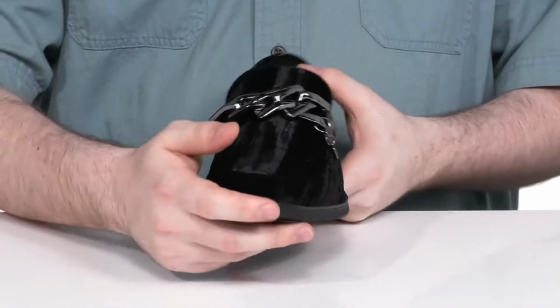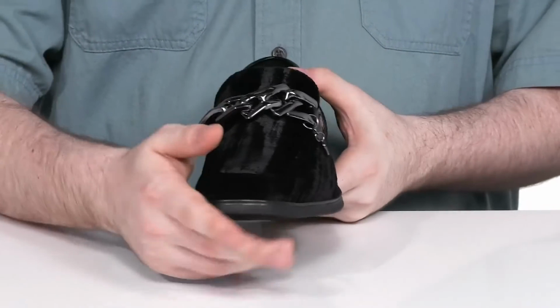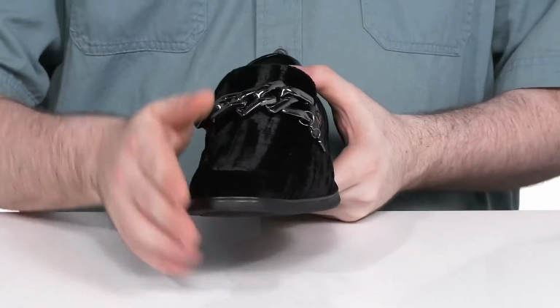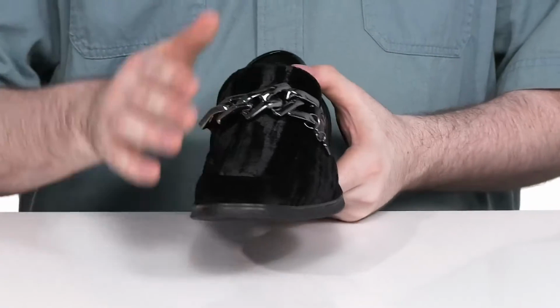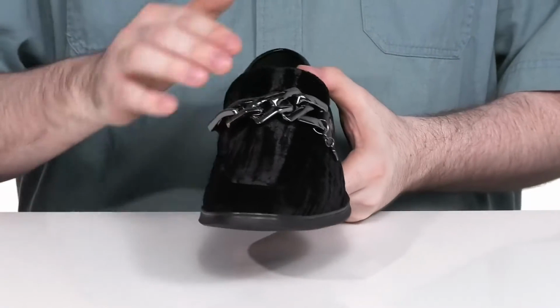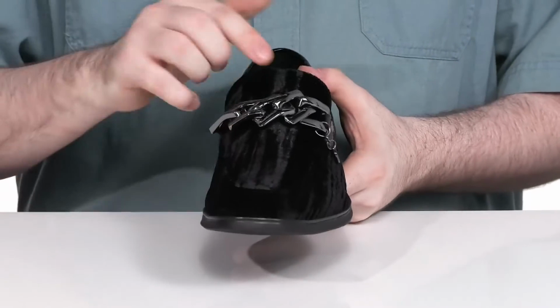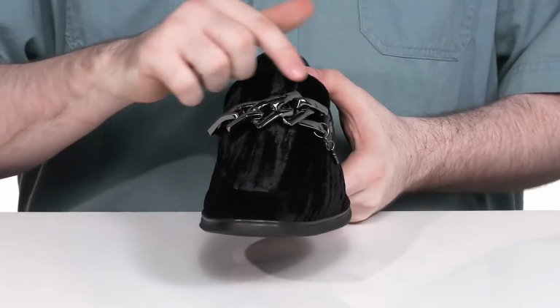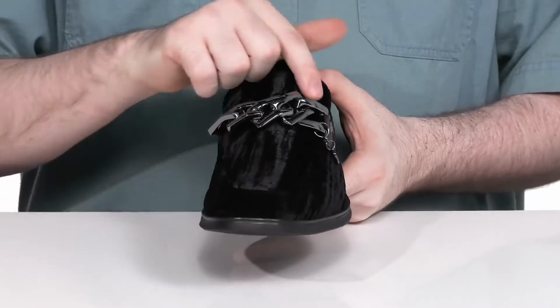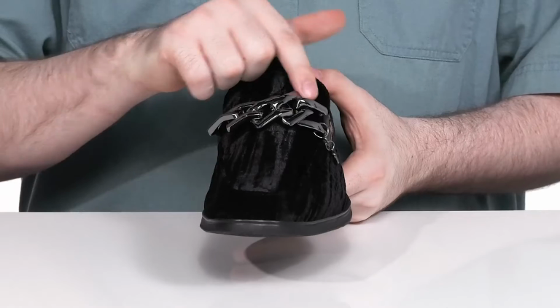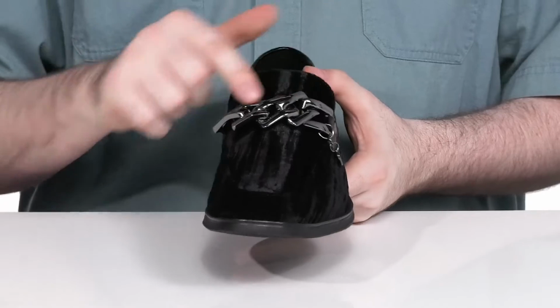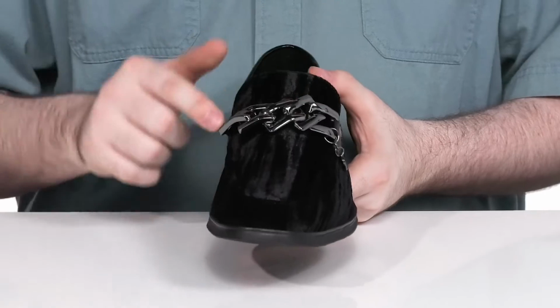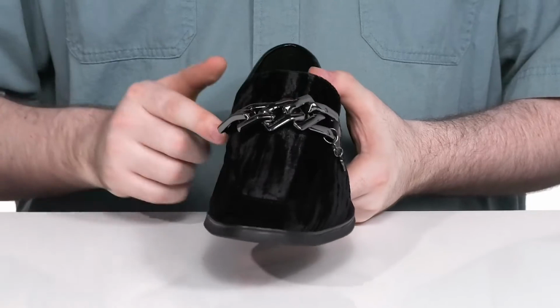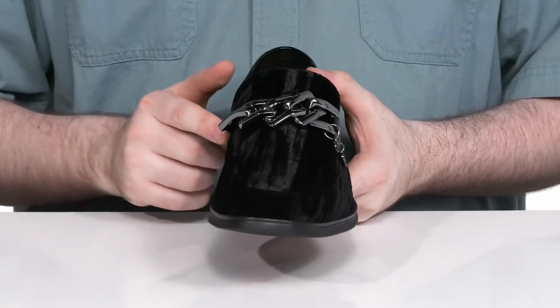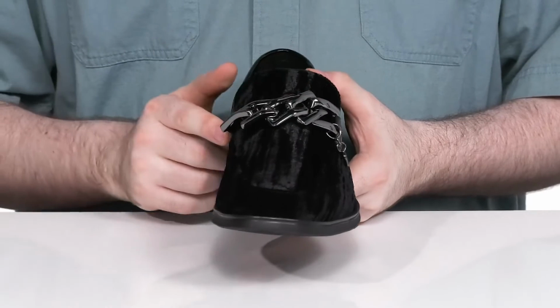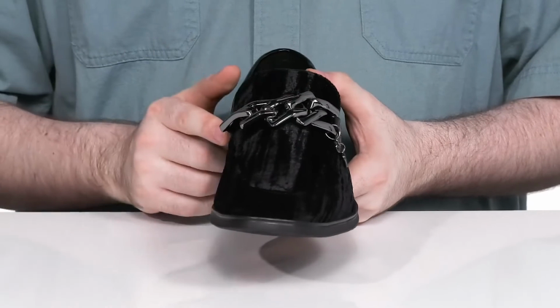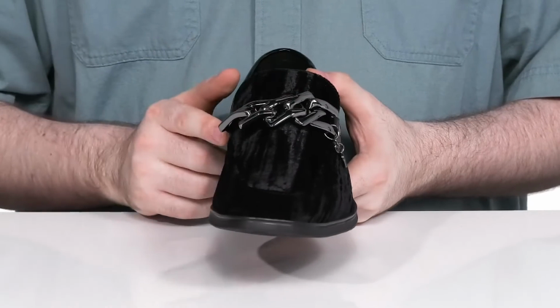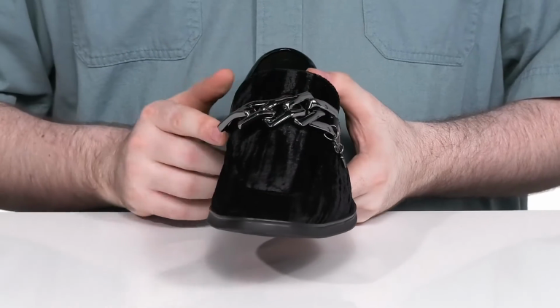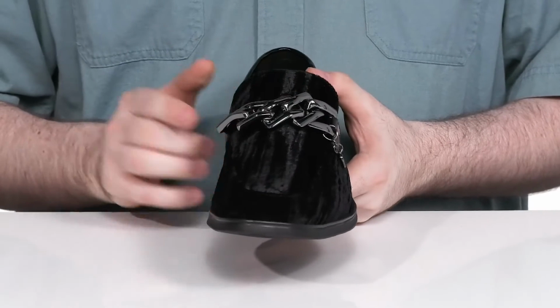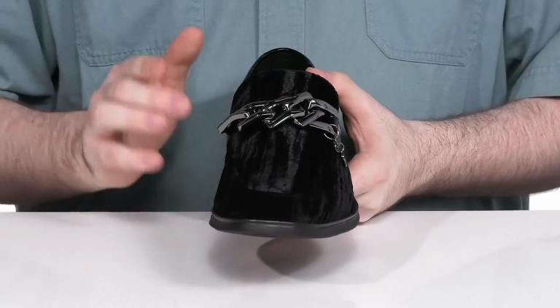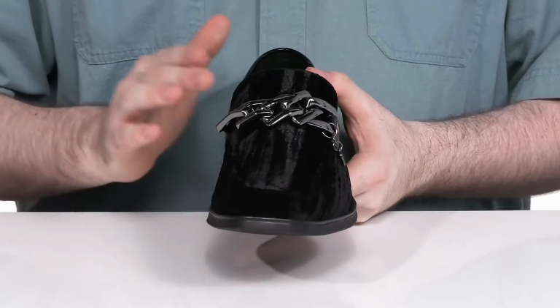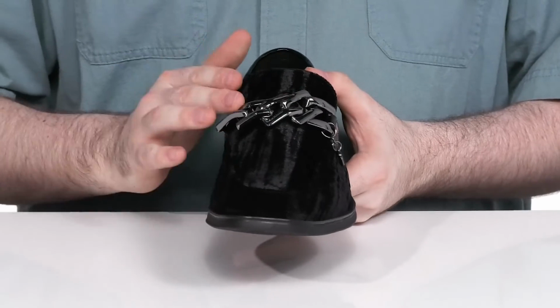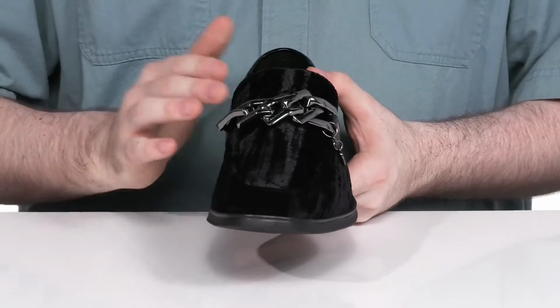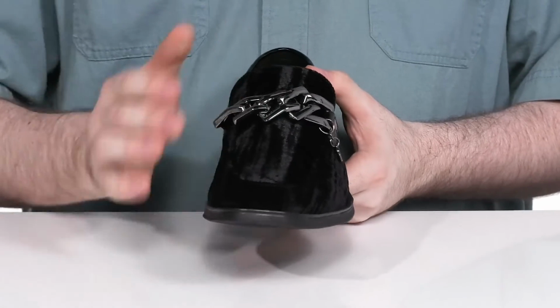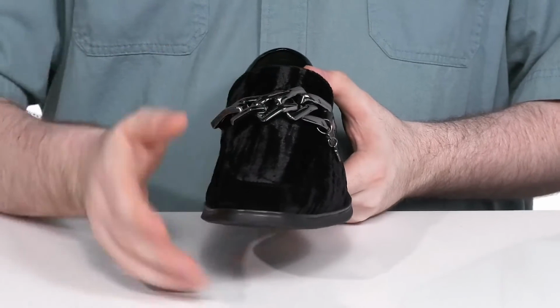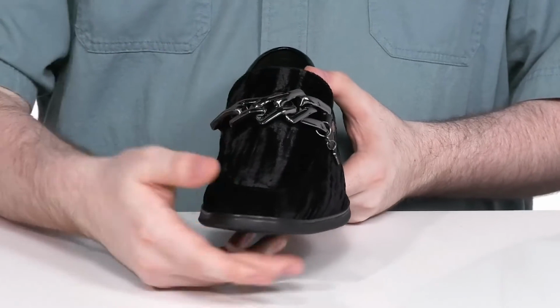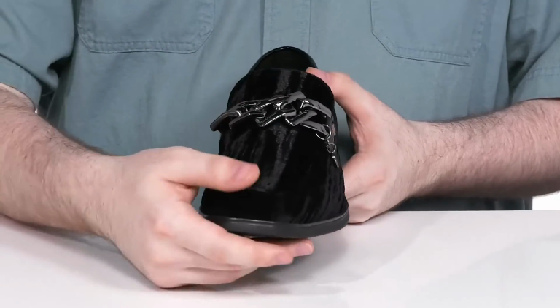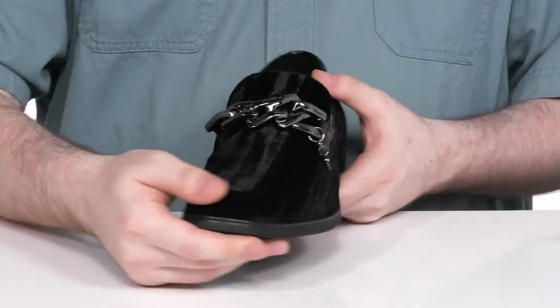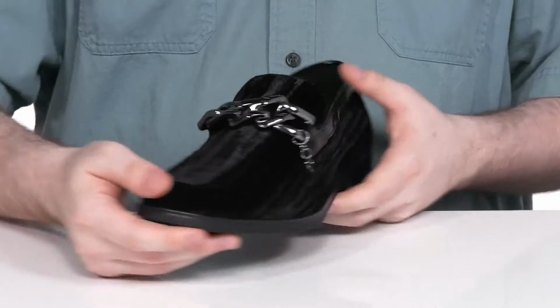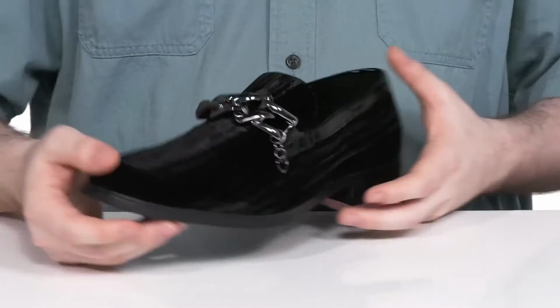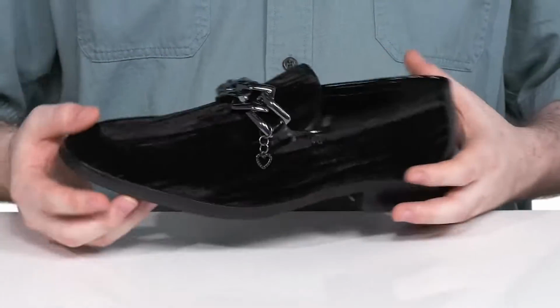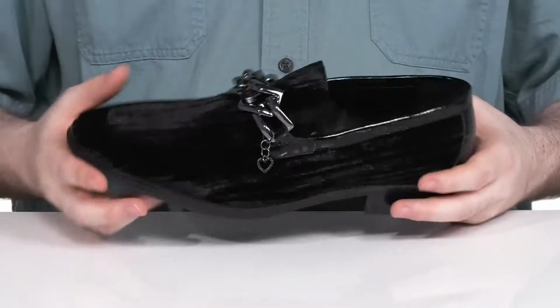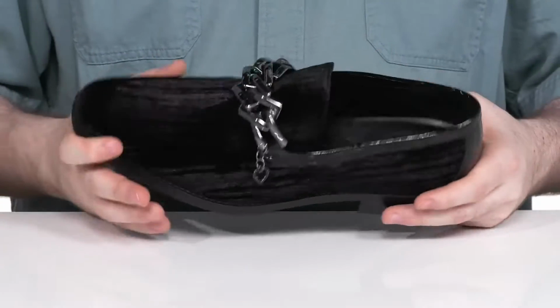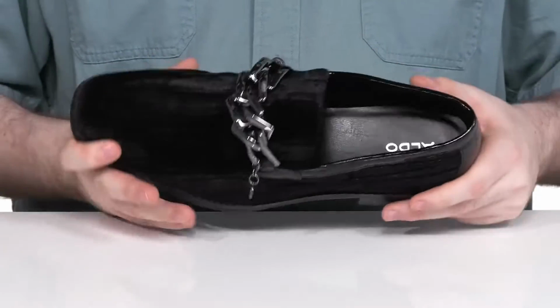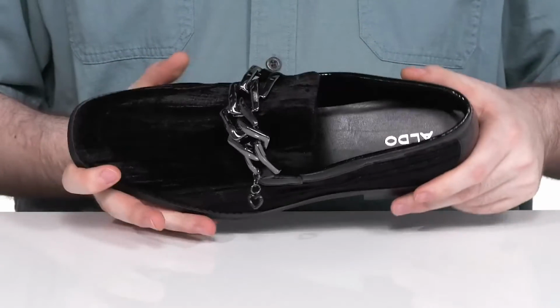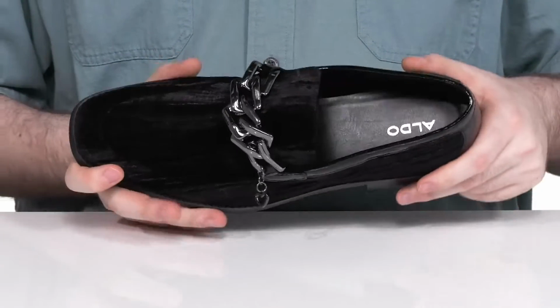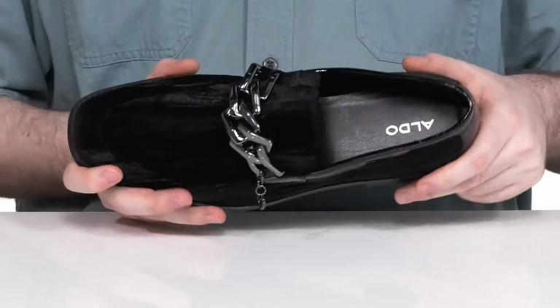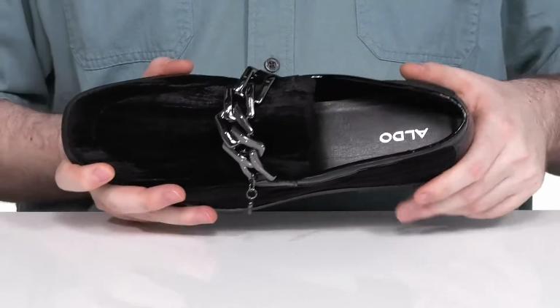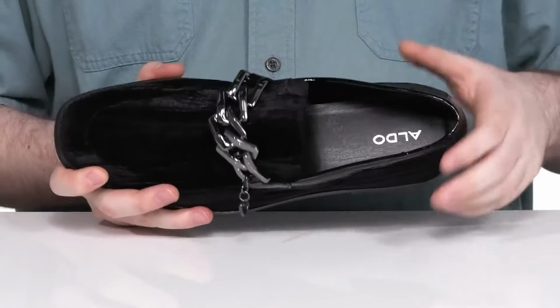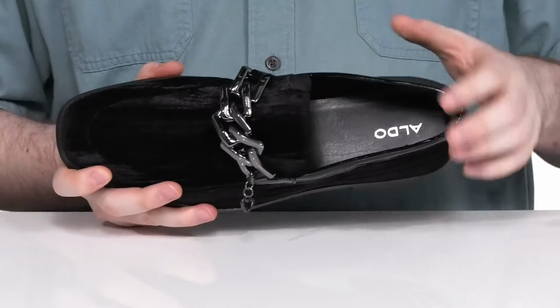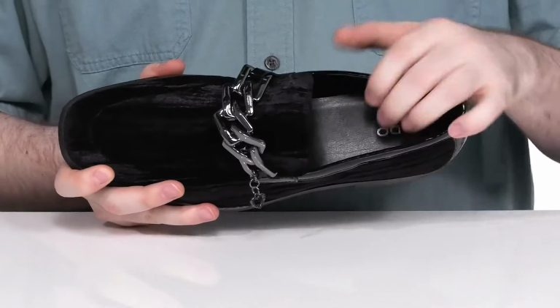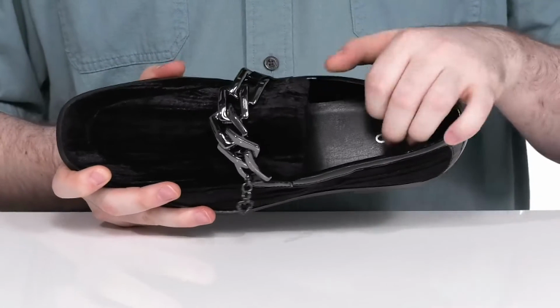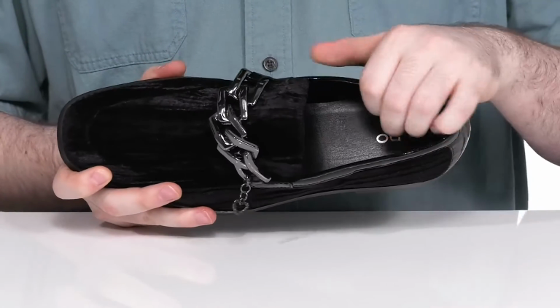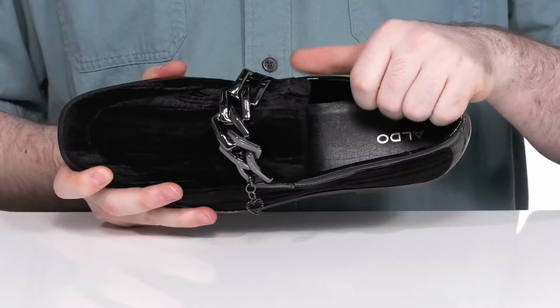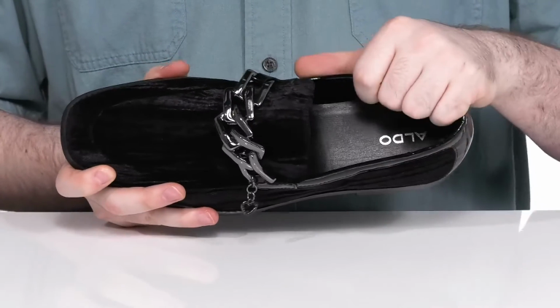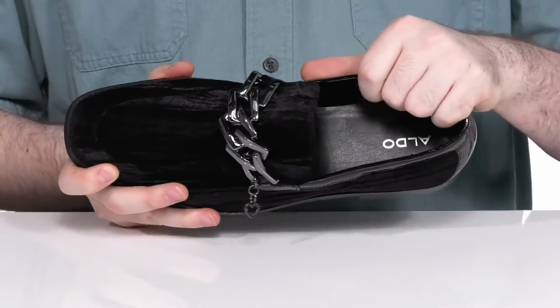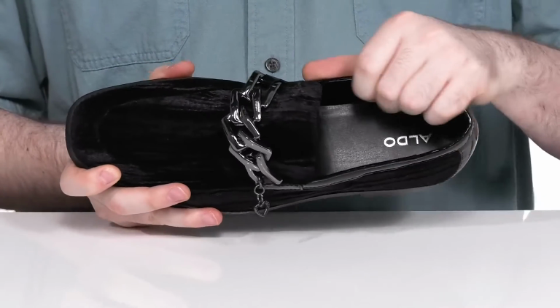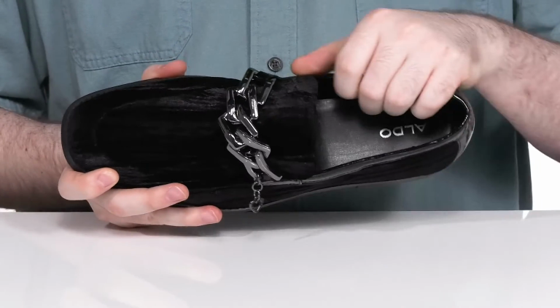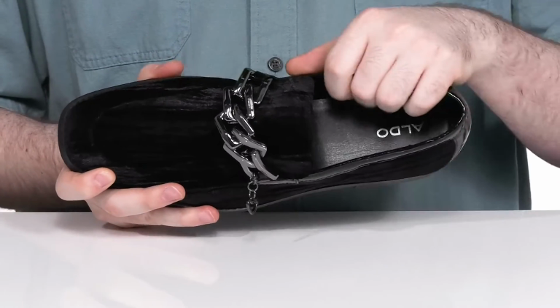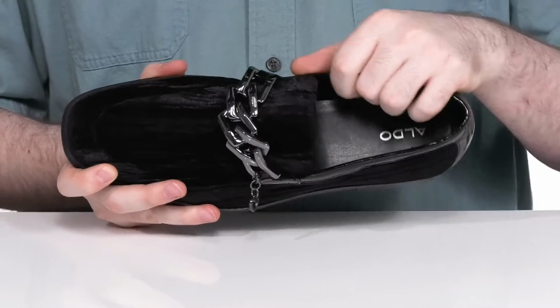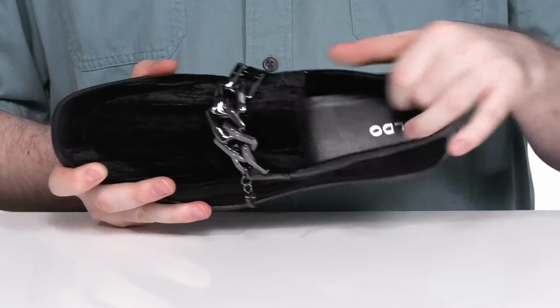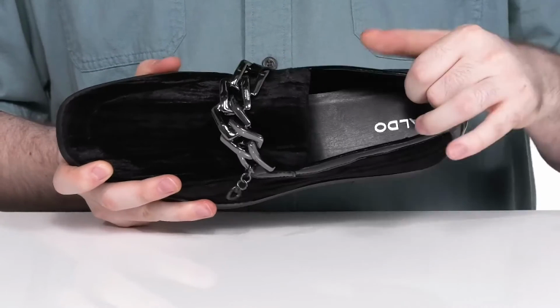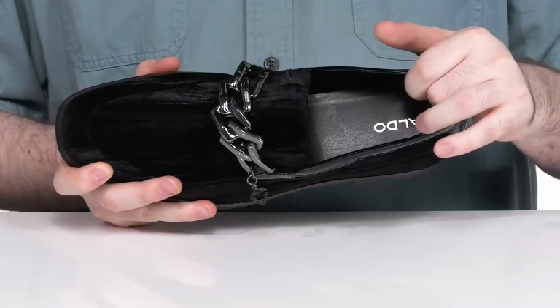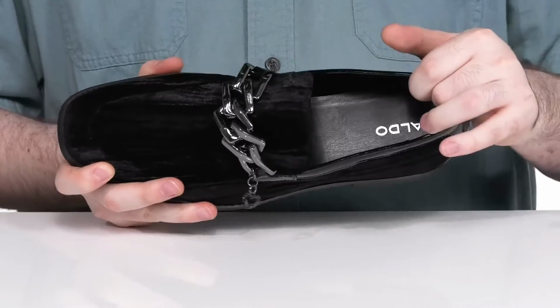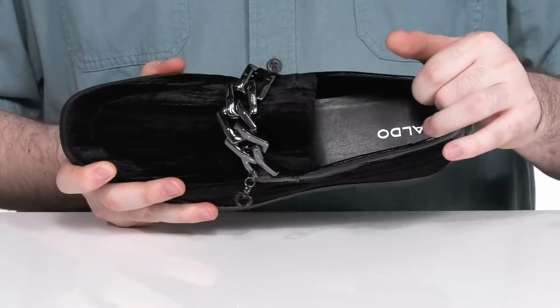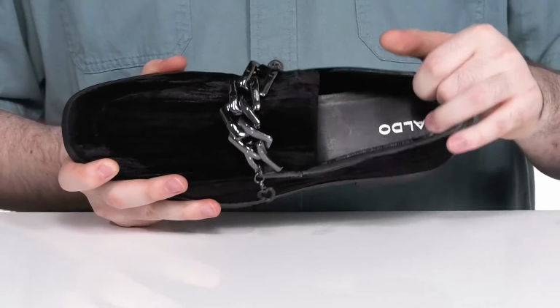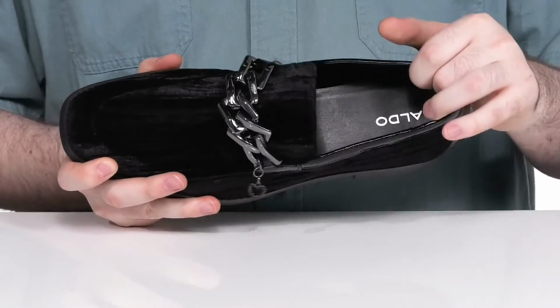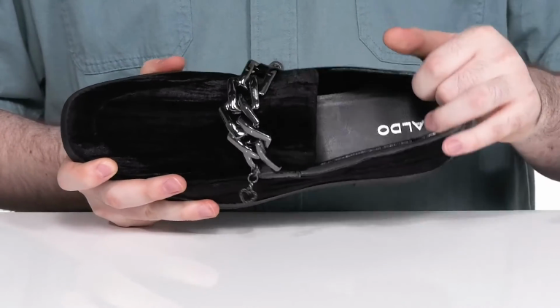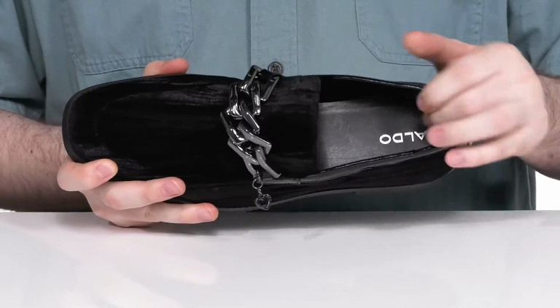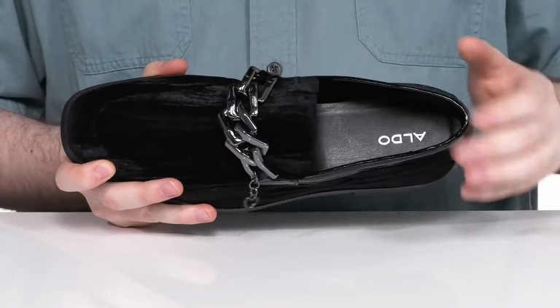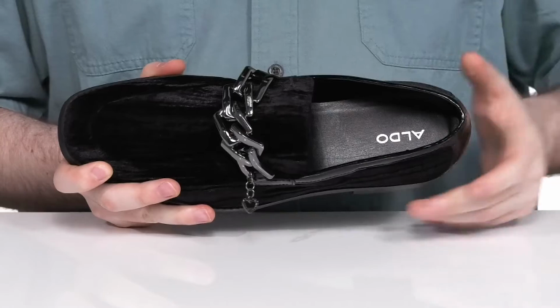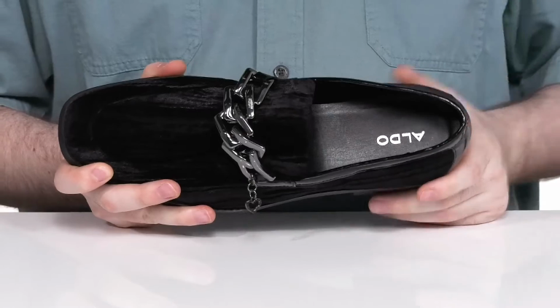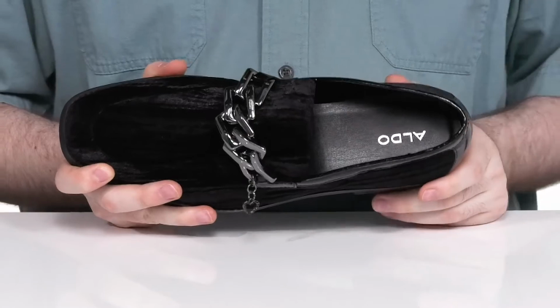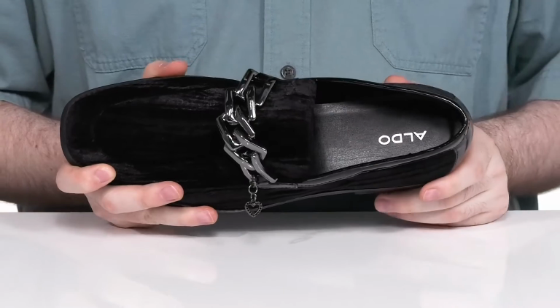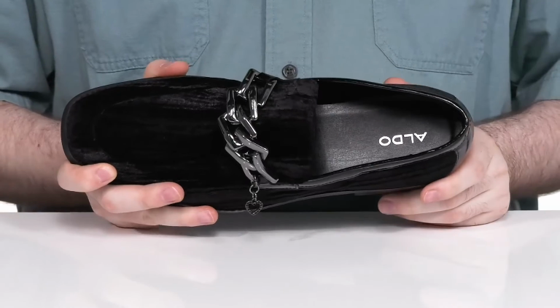It has a metal chain across the vamp to add some extra appeal, and the inner lining is made with synthetic leather to keep it nice and cool.